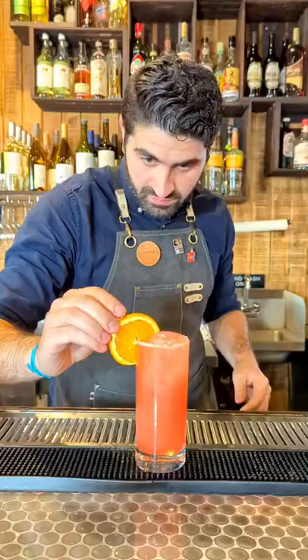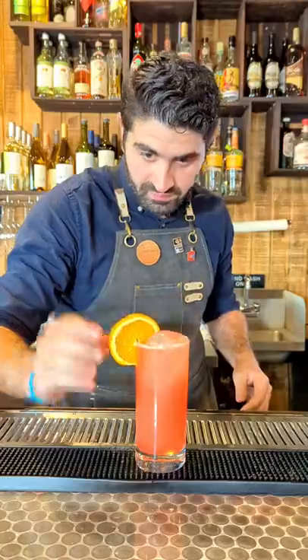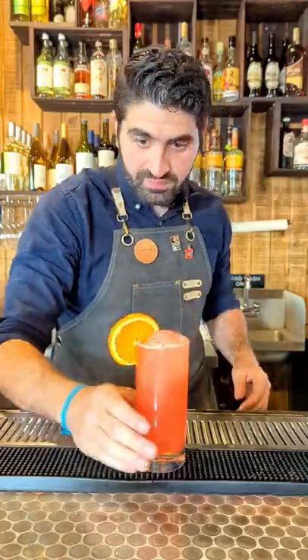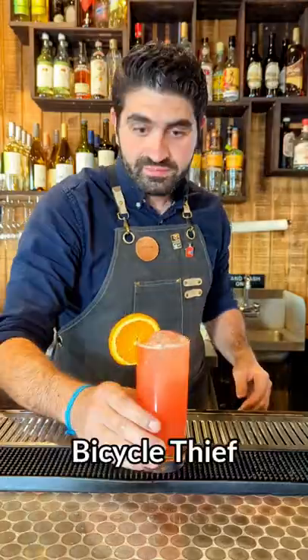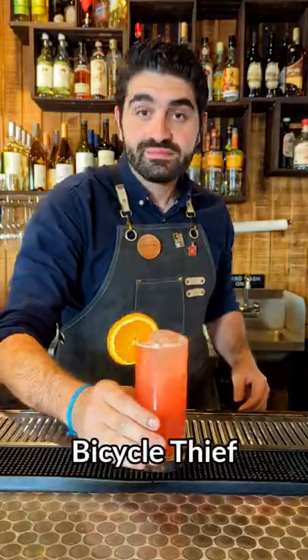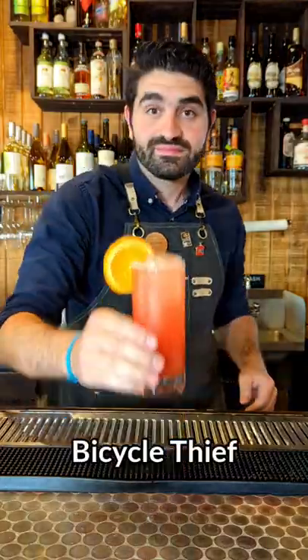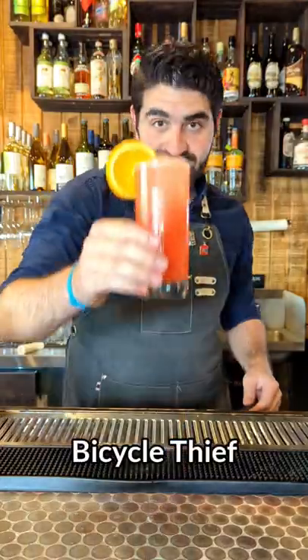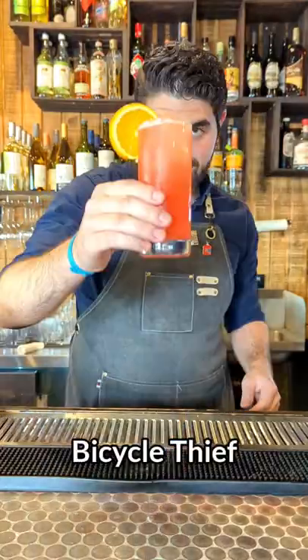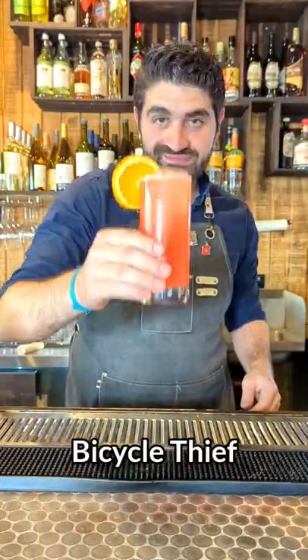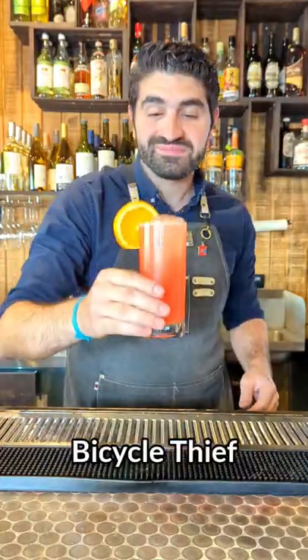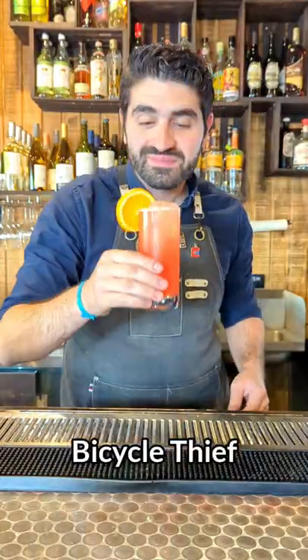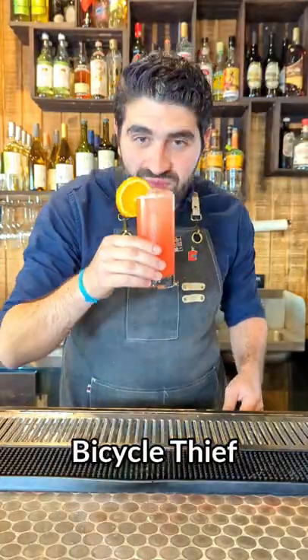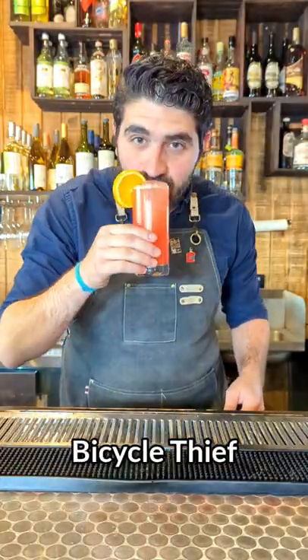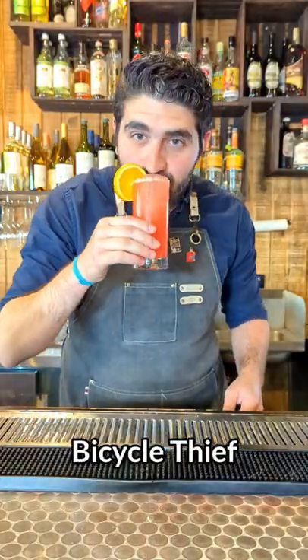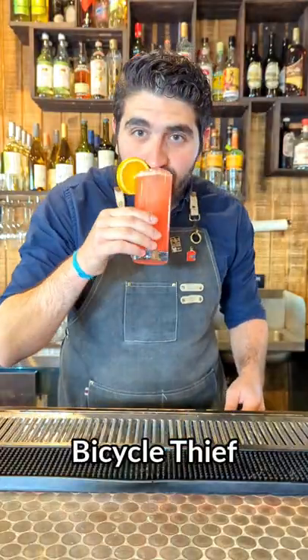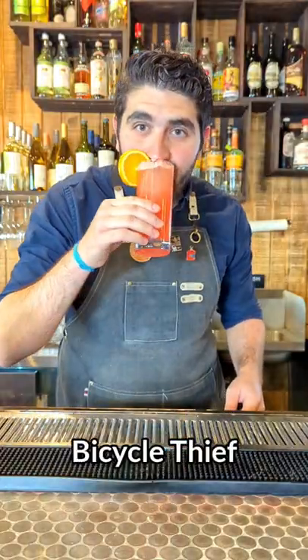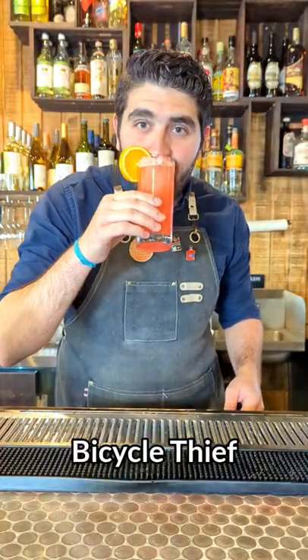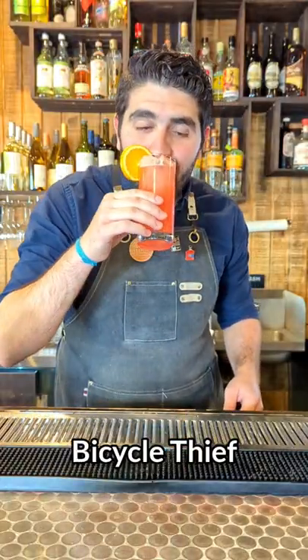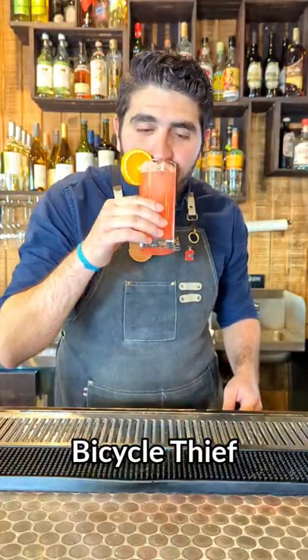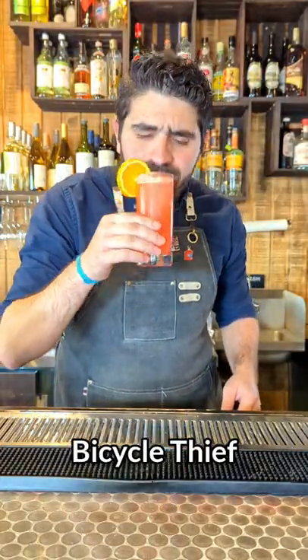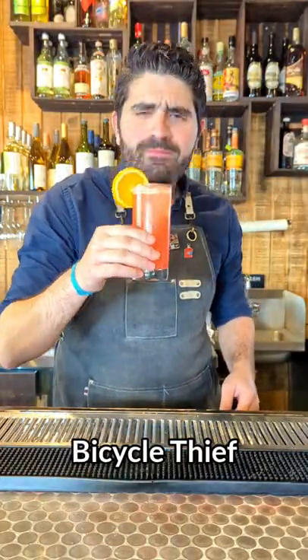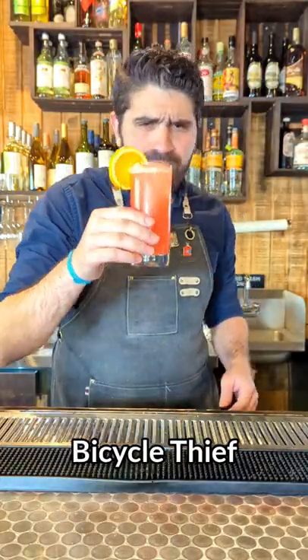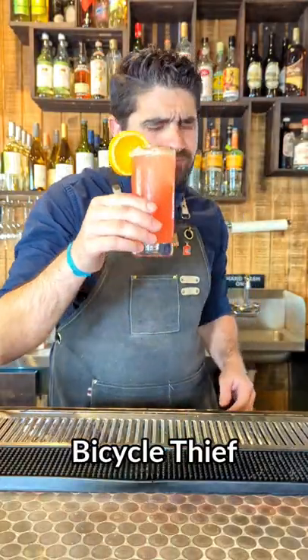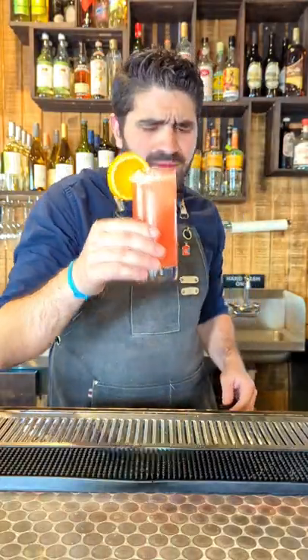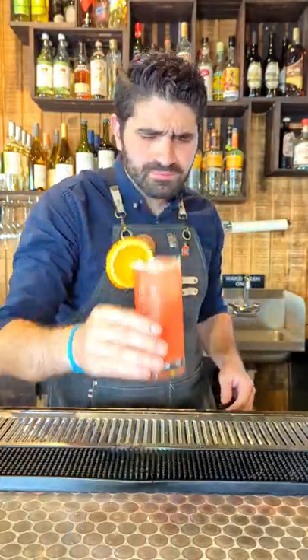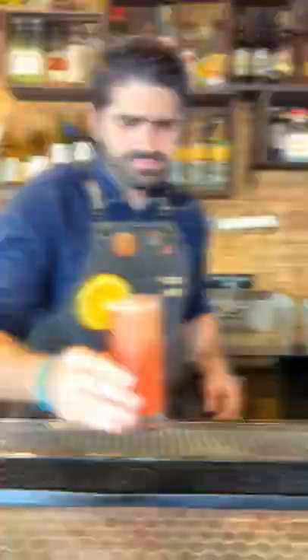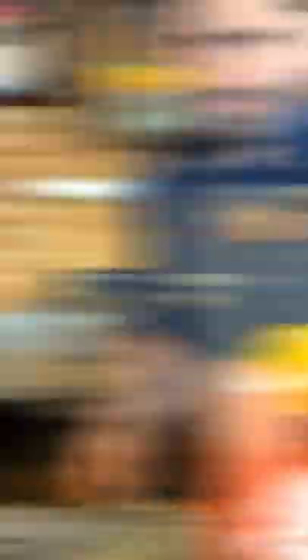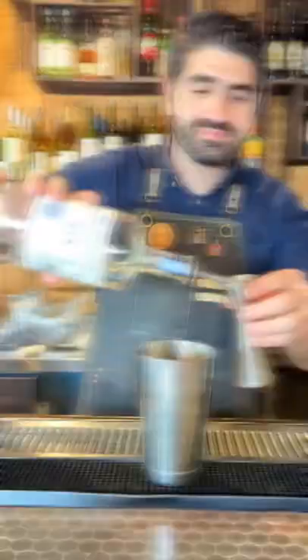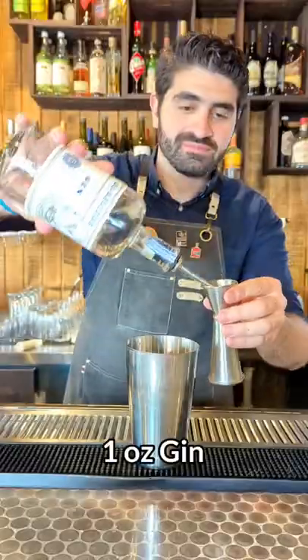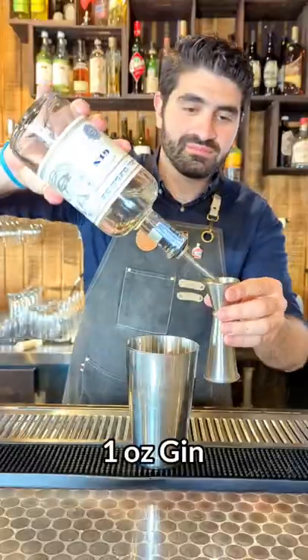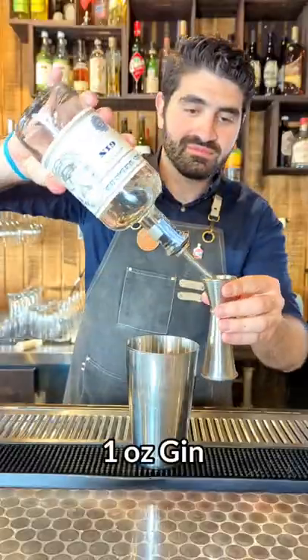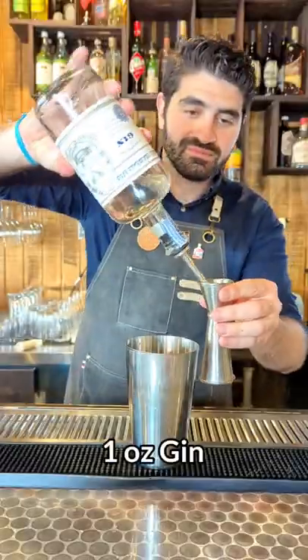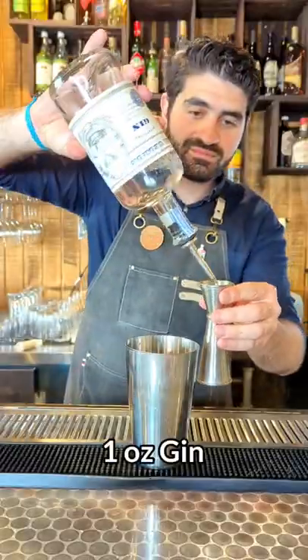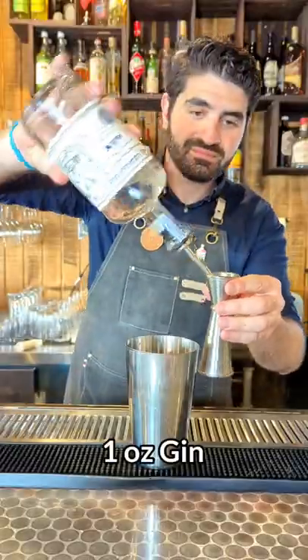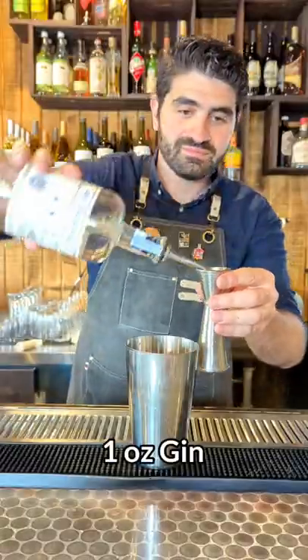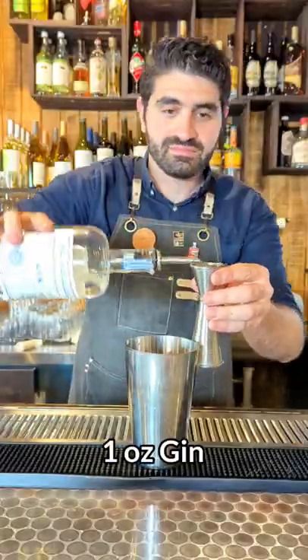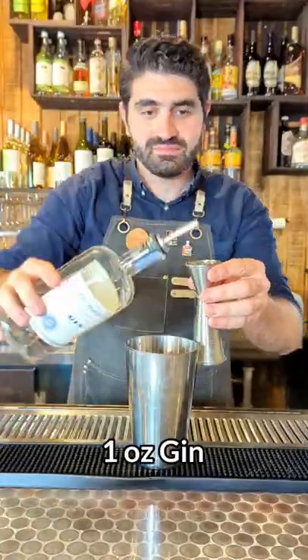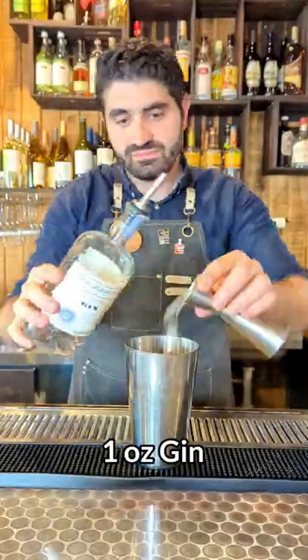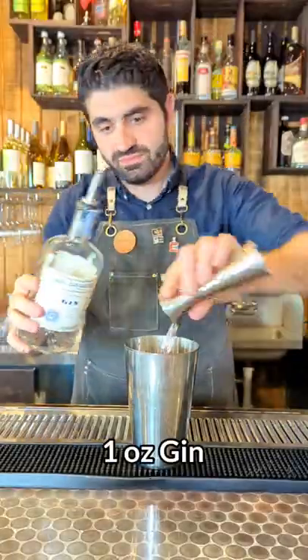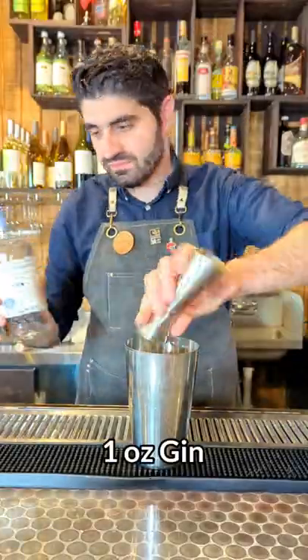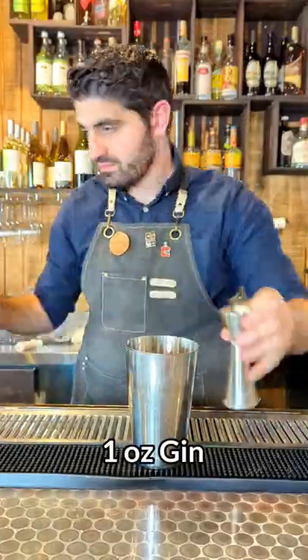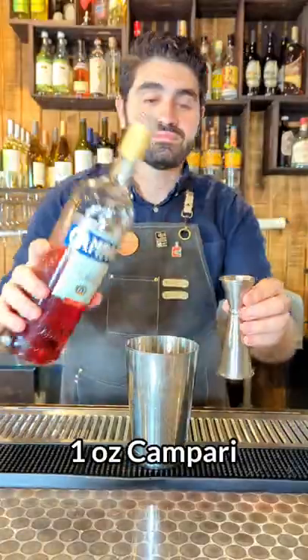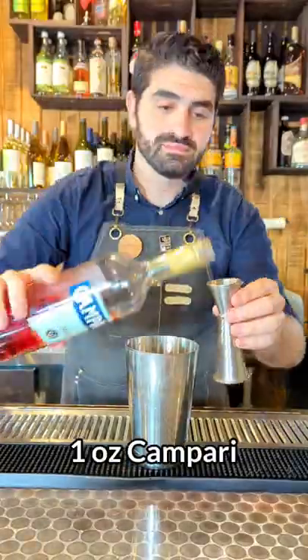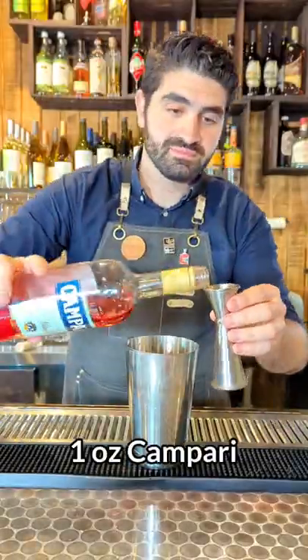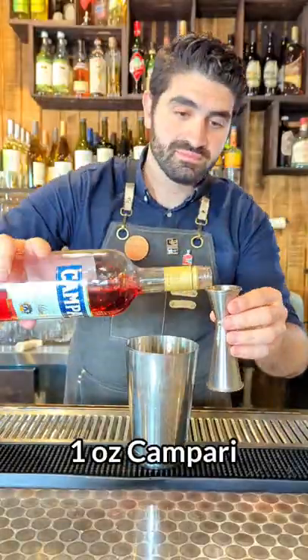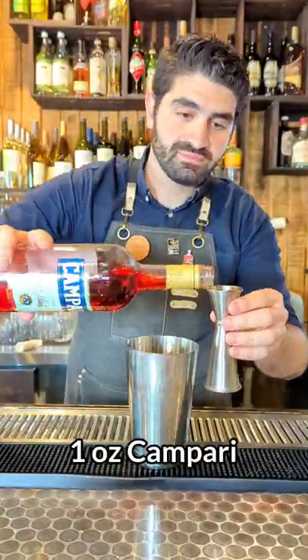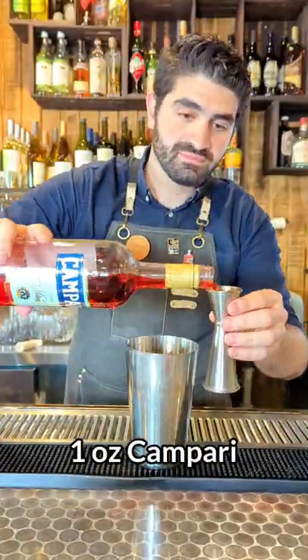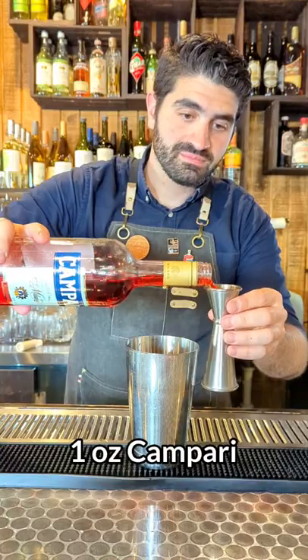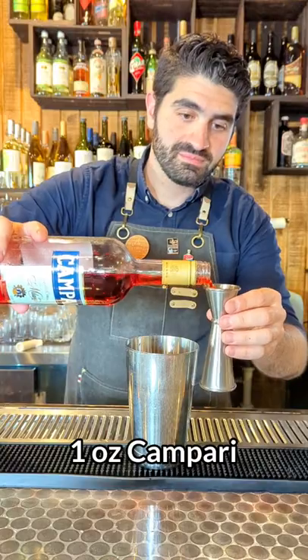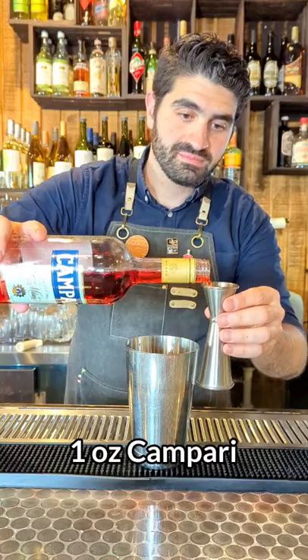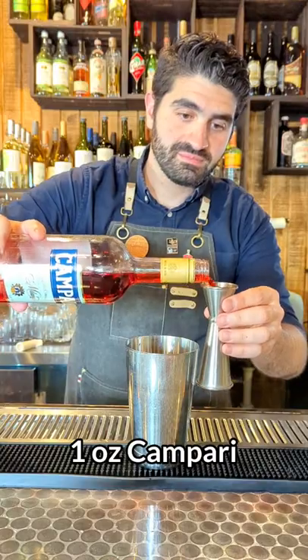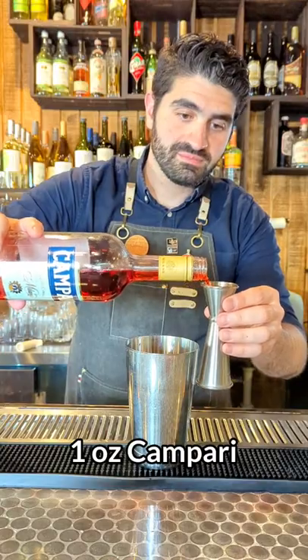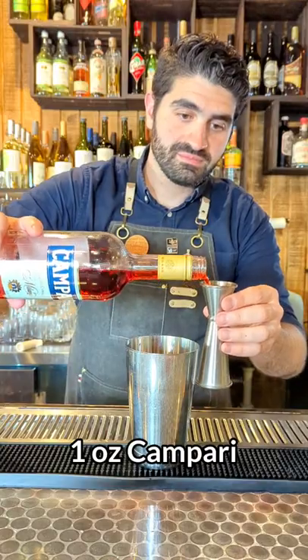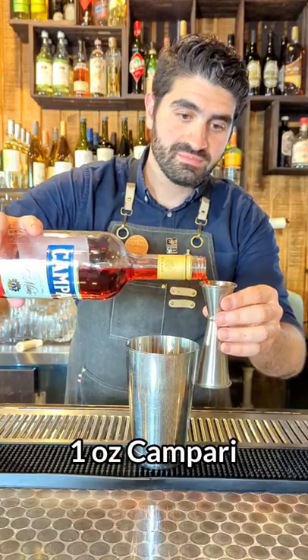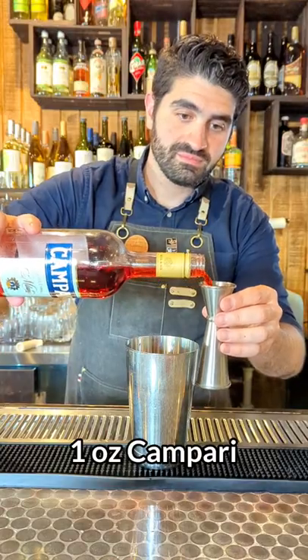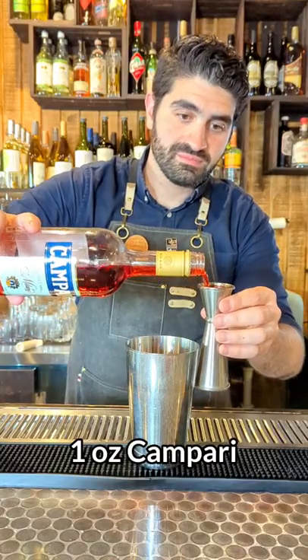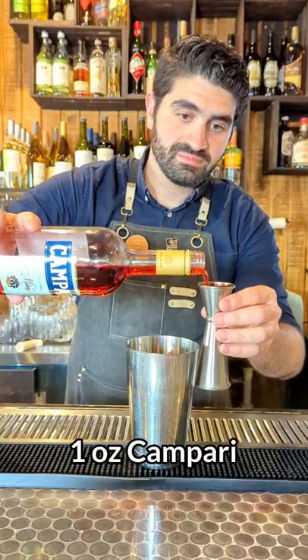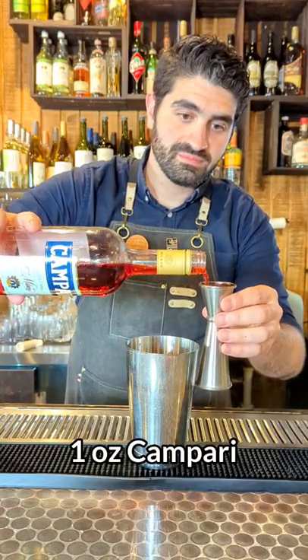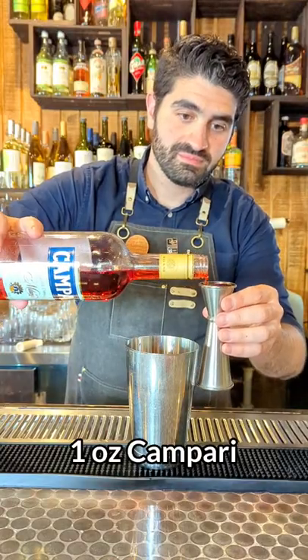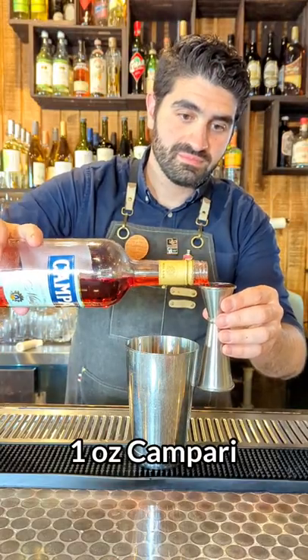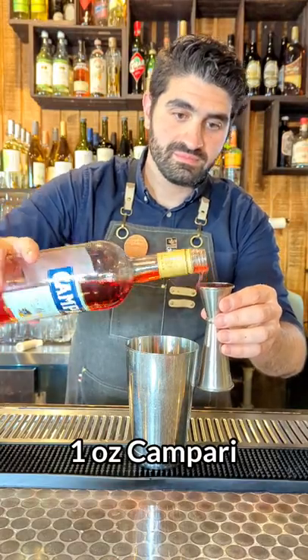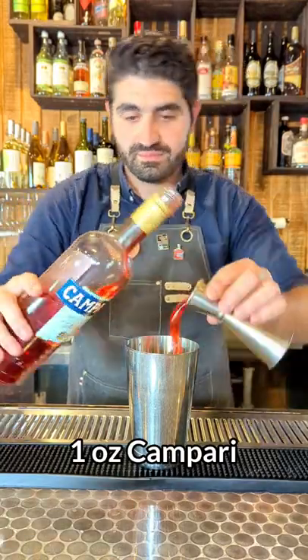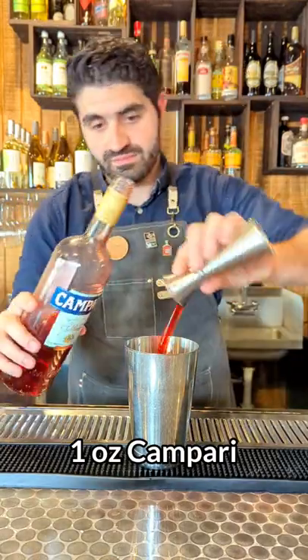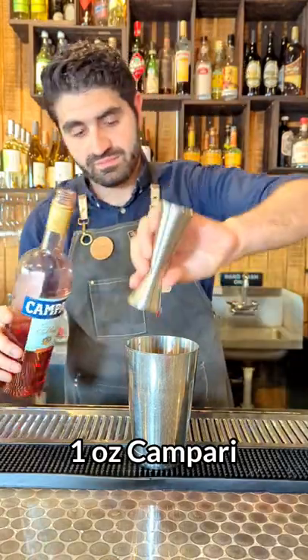How to make a Bicycle Thief, an incredibly refreshing gin and Campari cocktail. We're going to do one ounce of gin and one ounce of Campari.